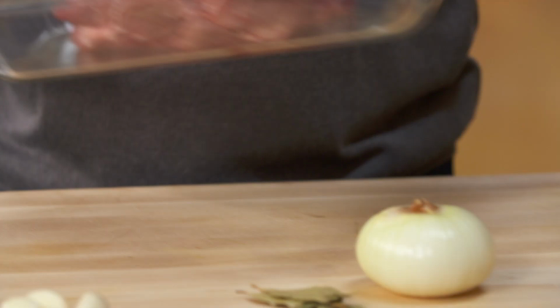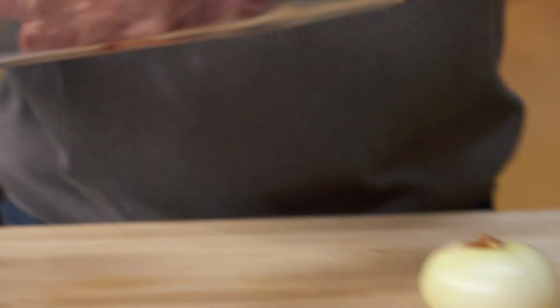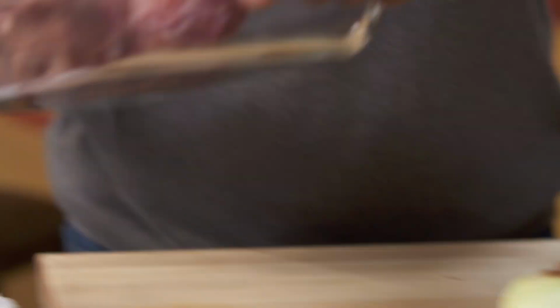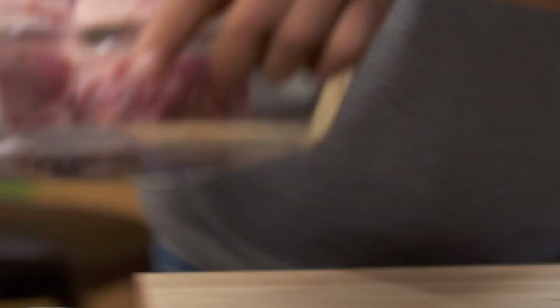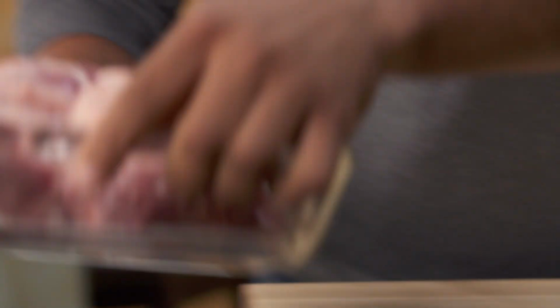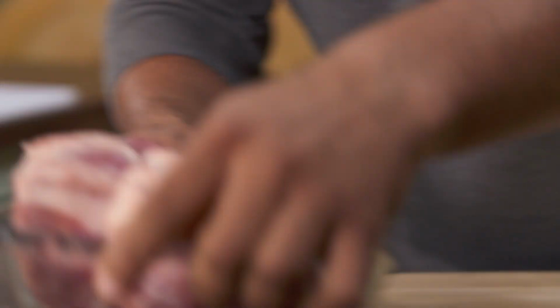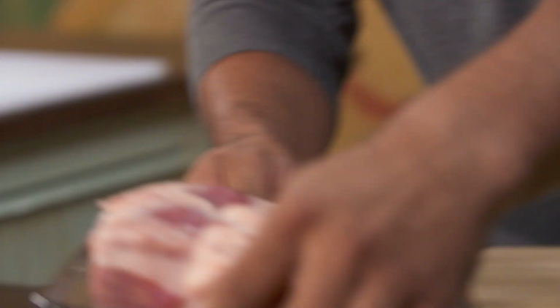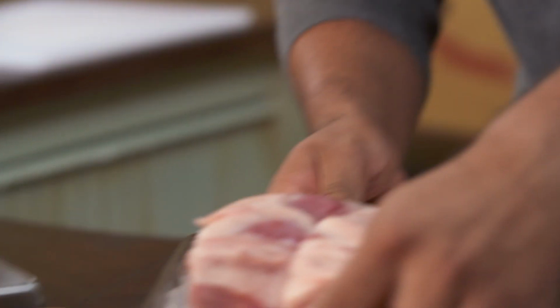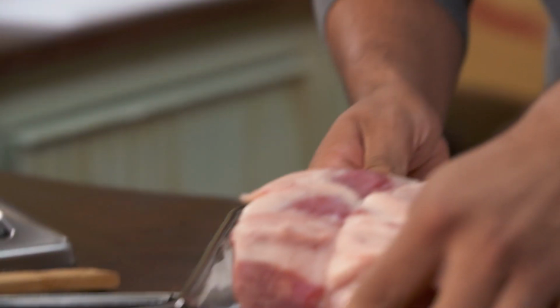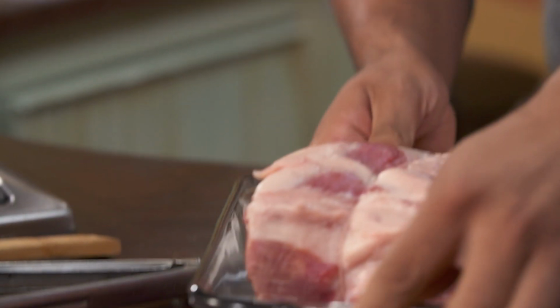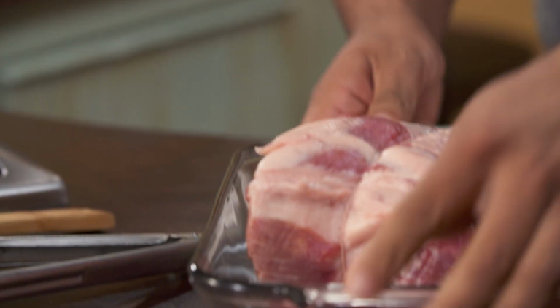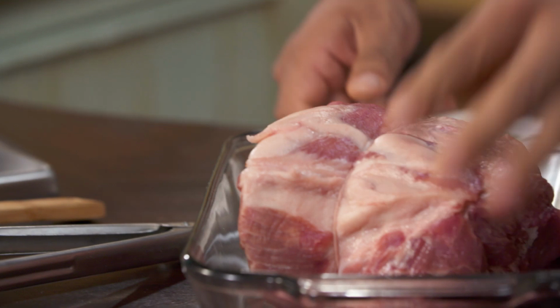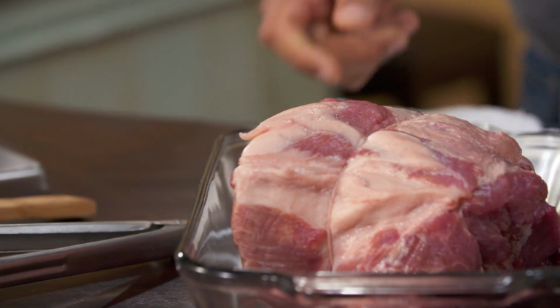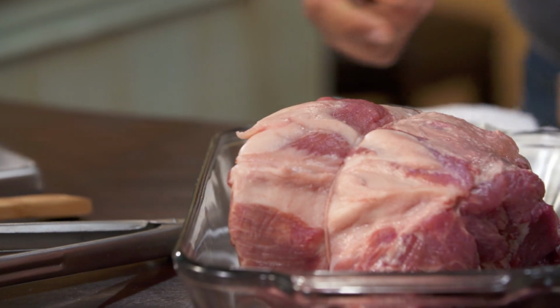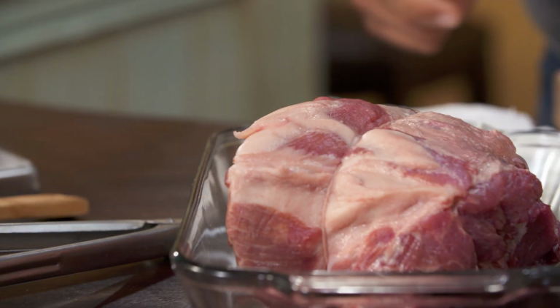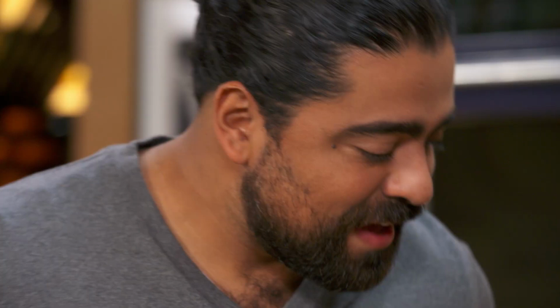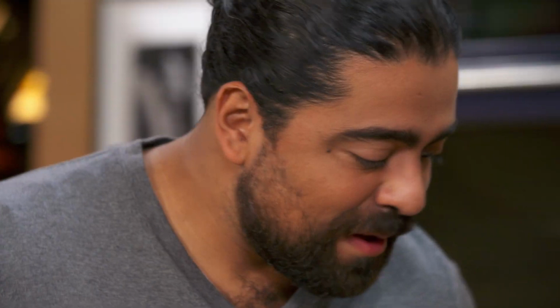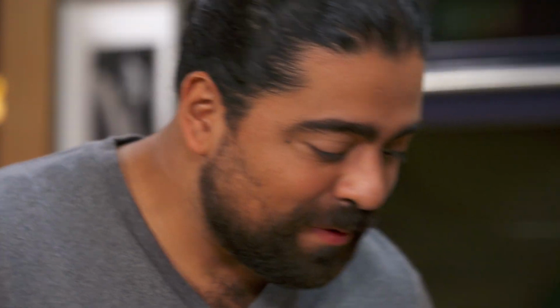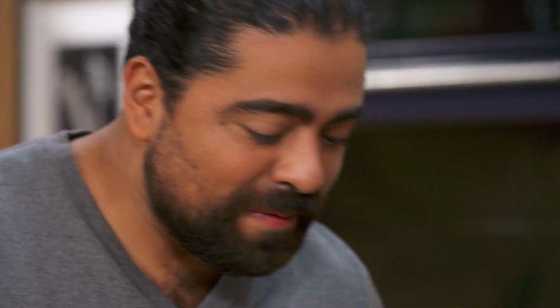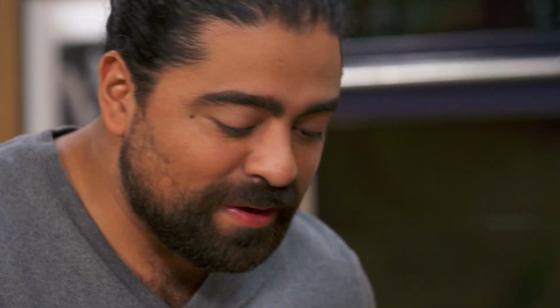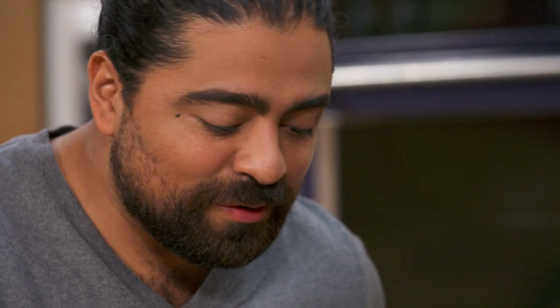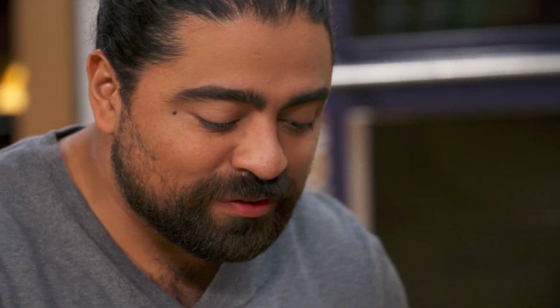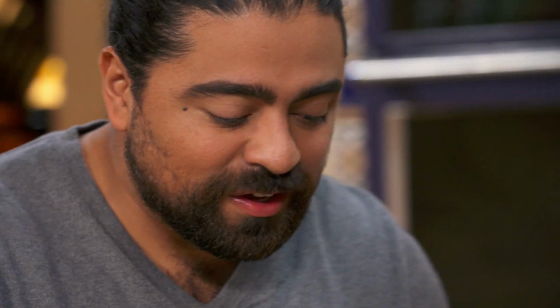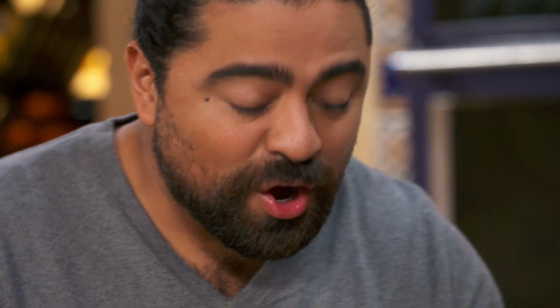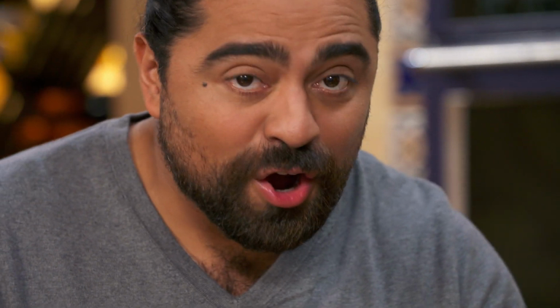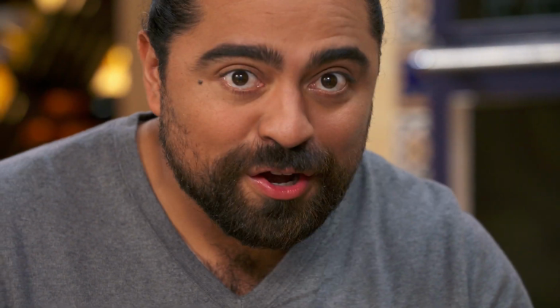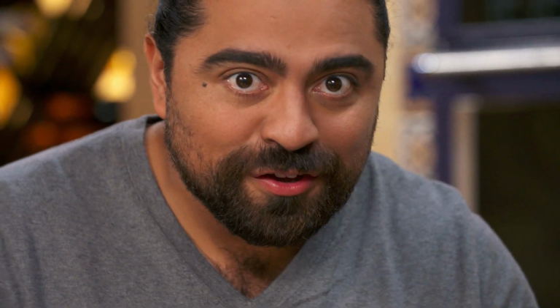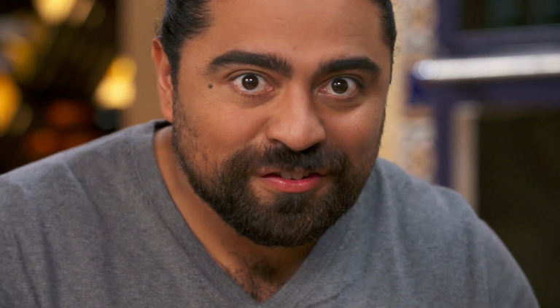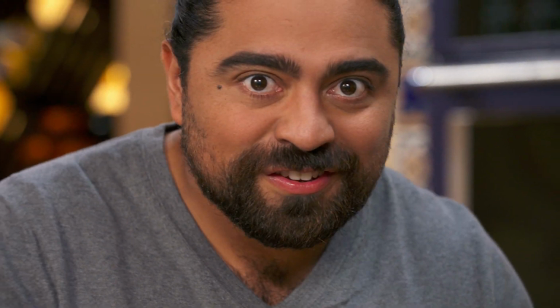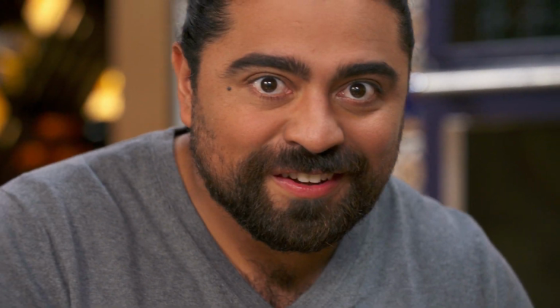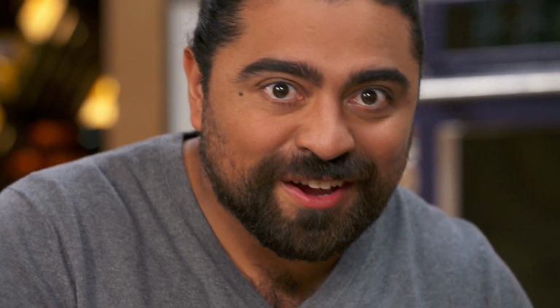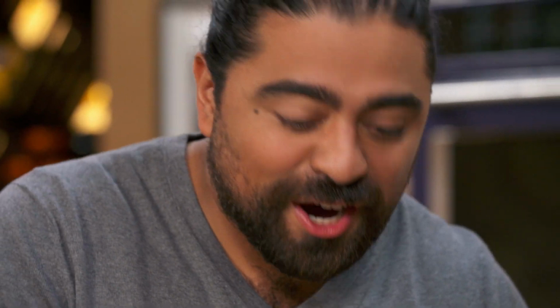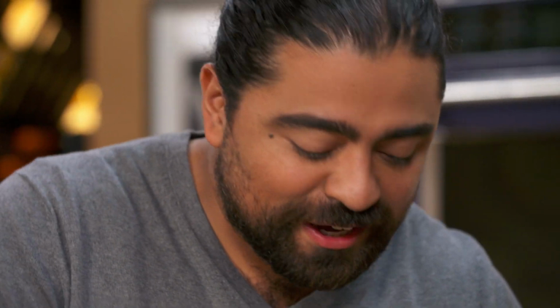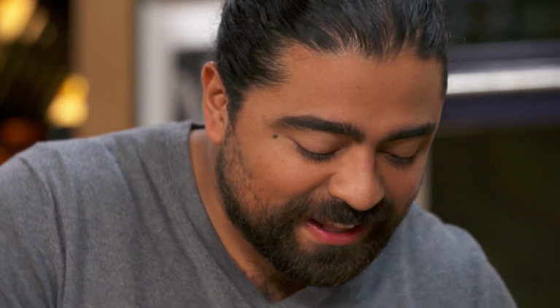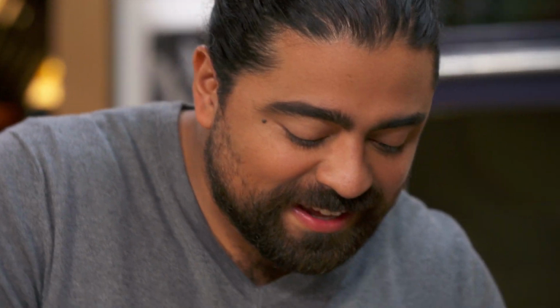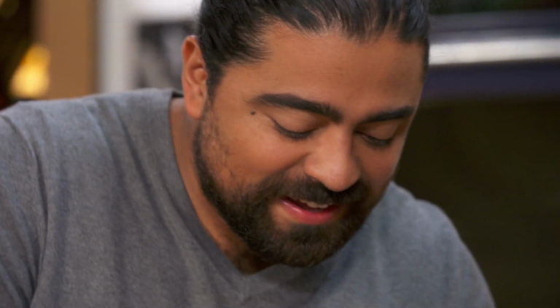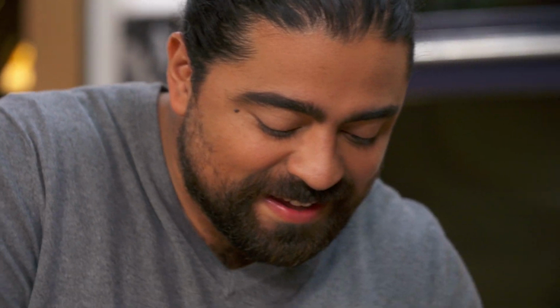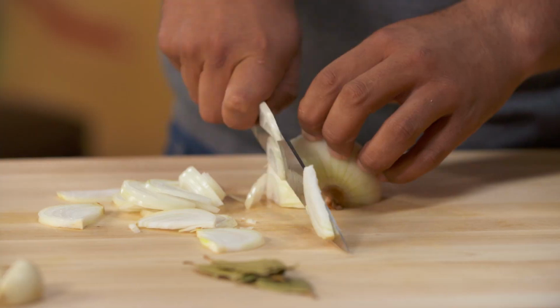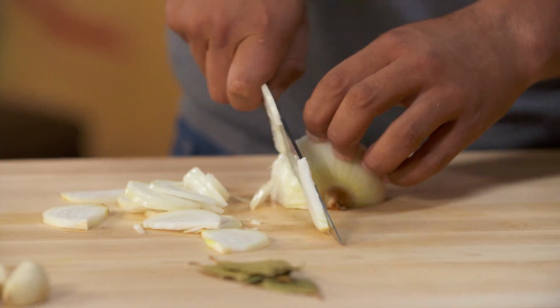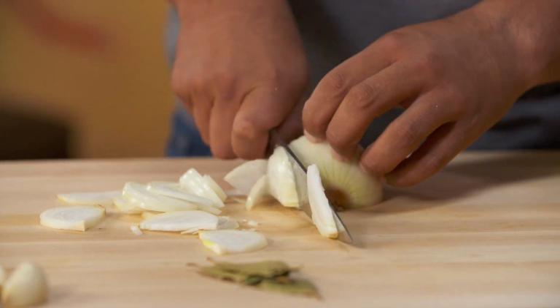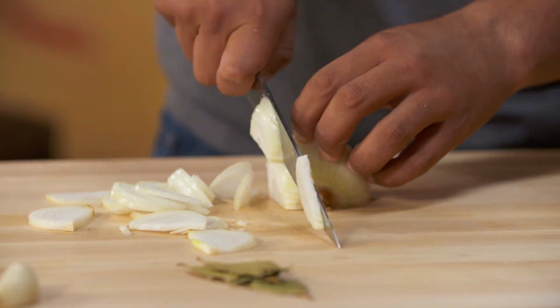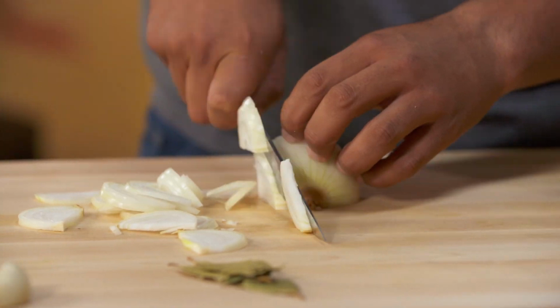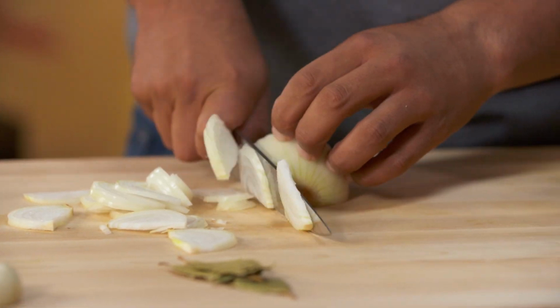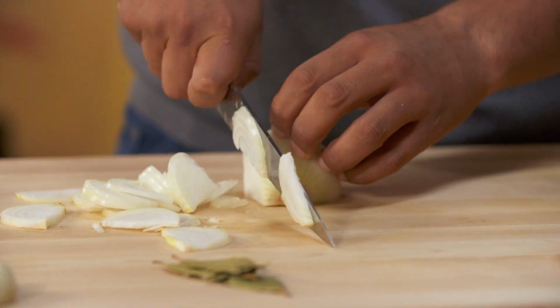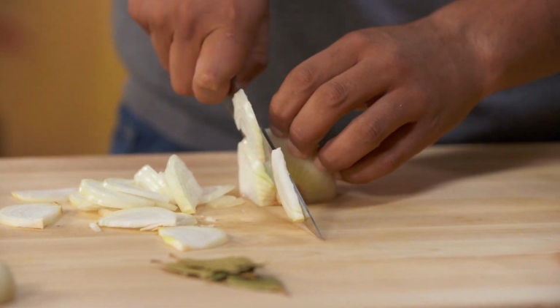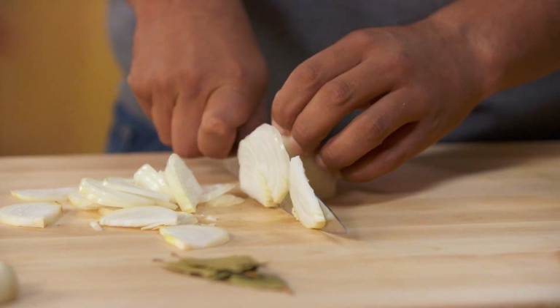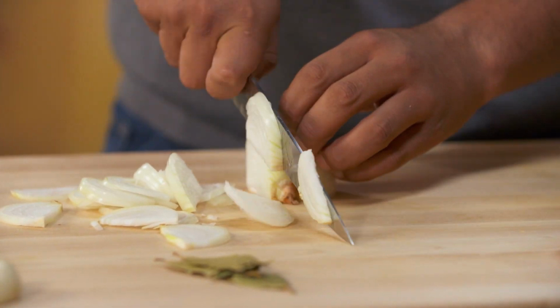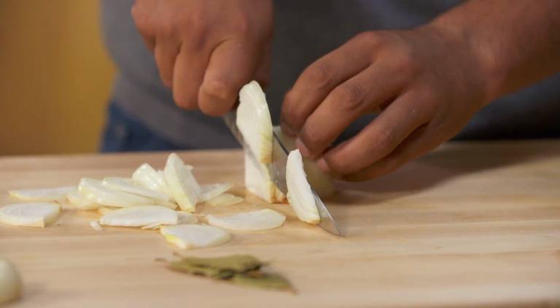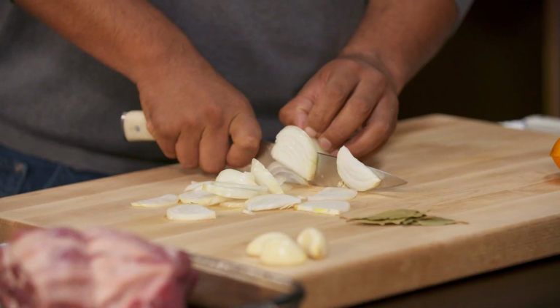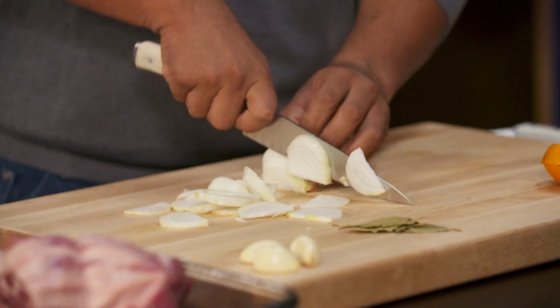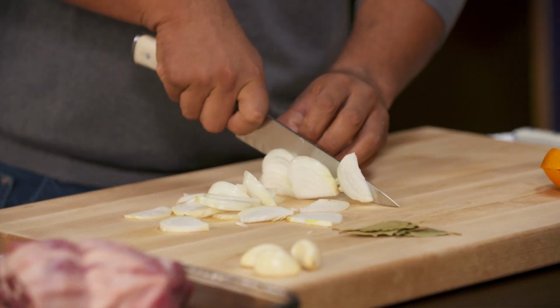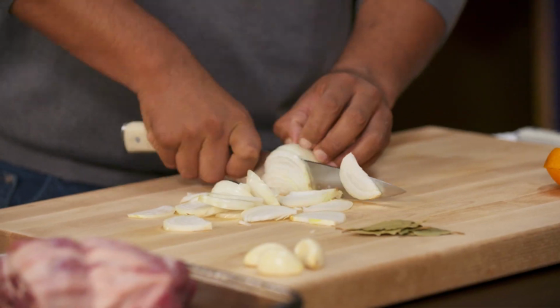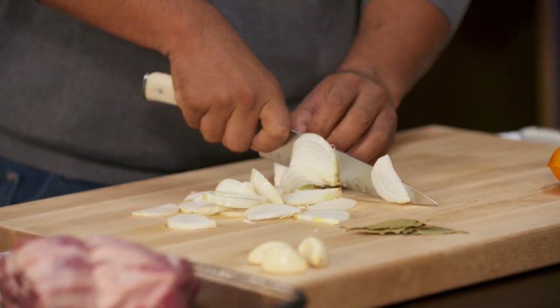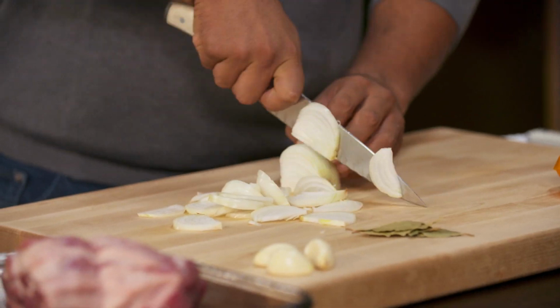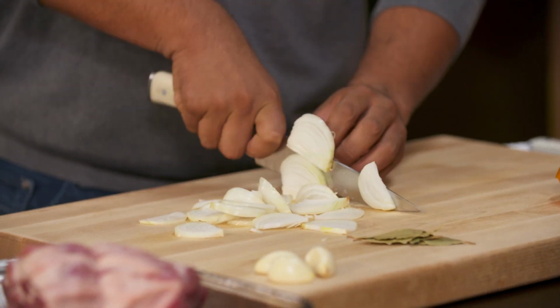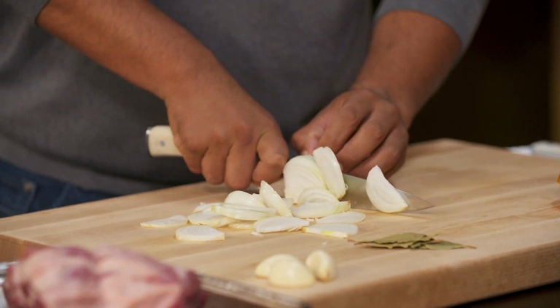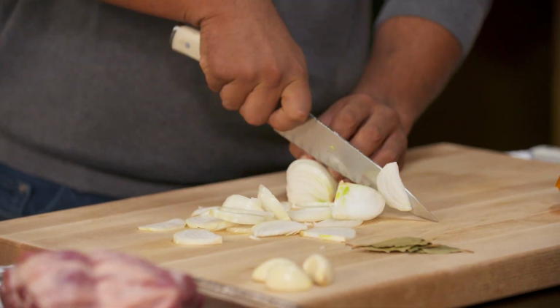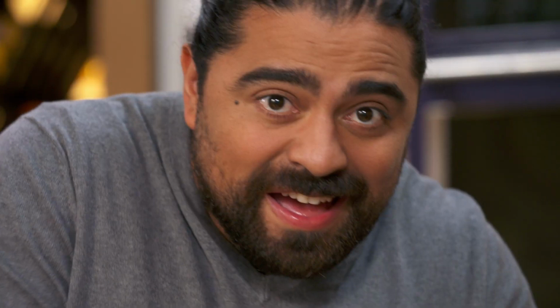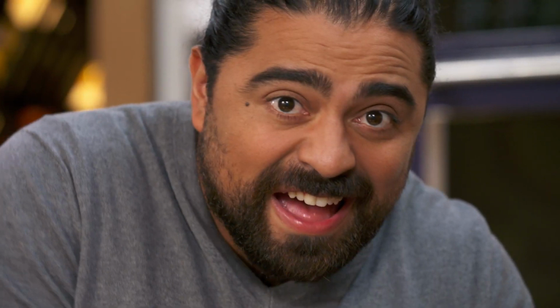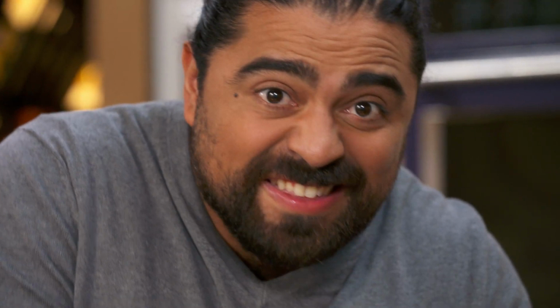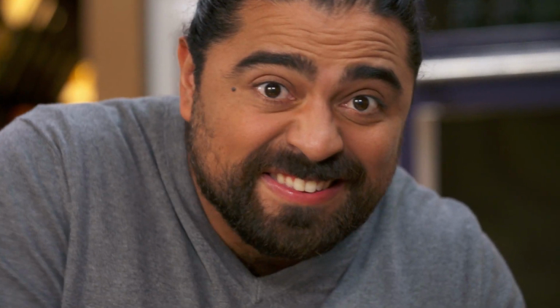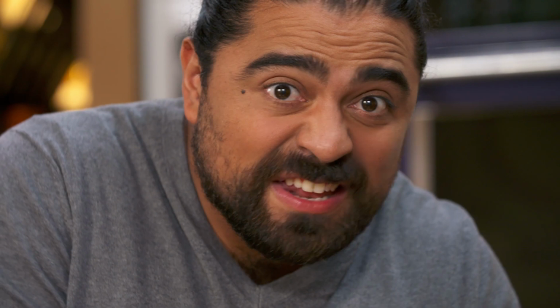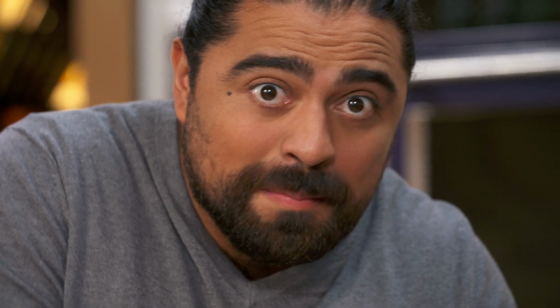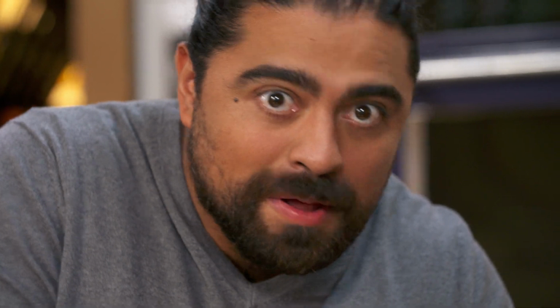To flavor the pork, I'm going to be using onions, garlic, oranges, bay leaves, and cinnamon.